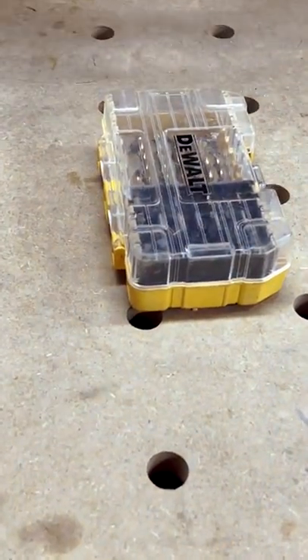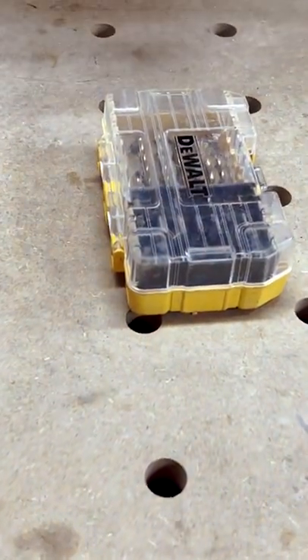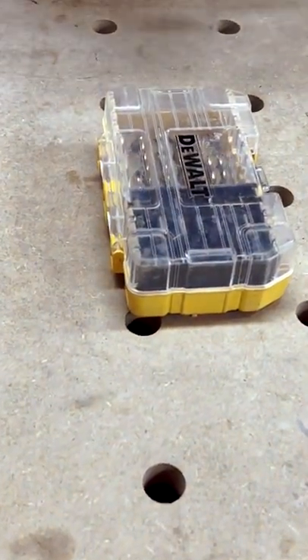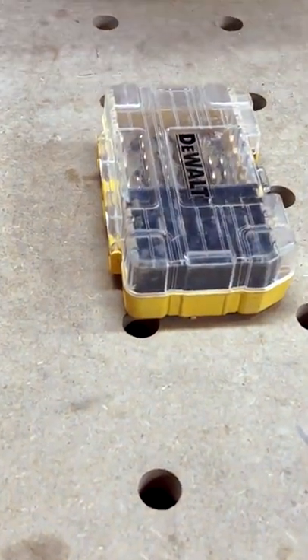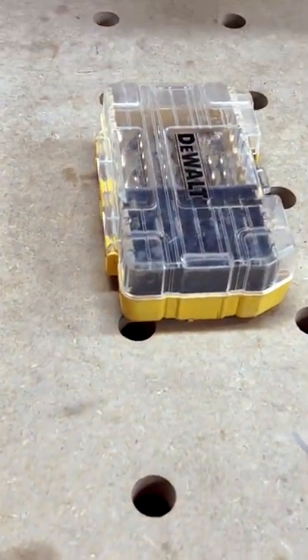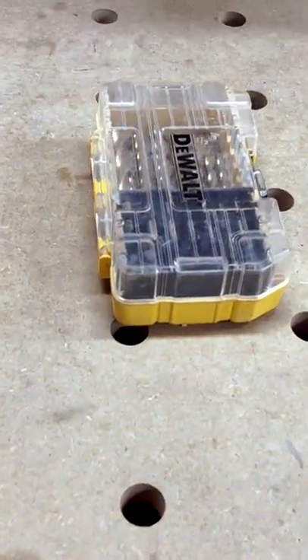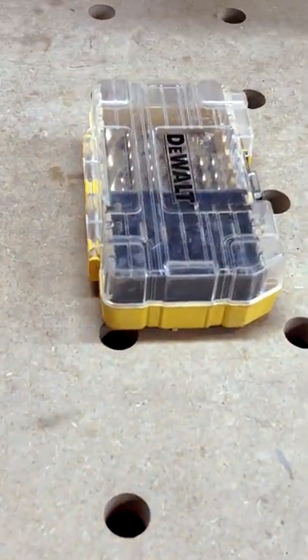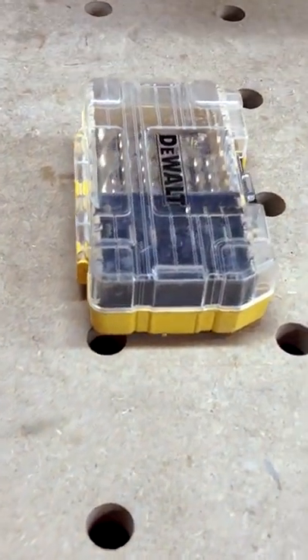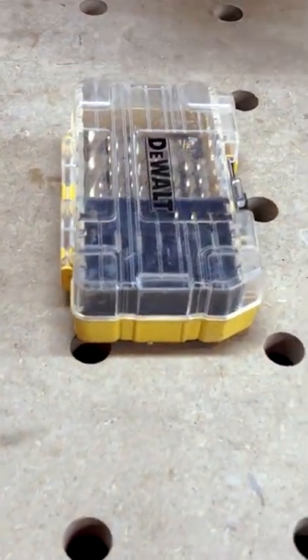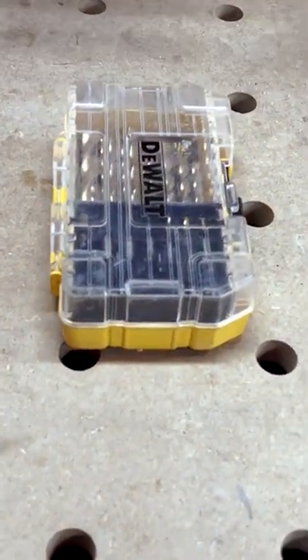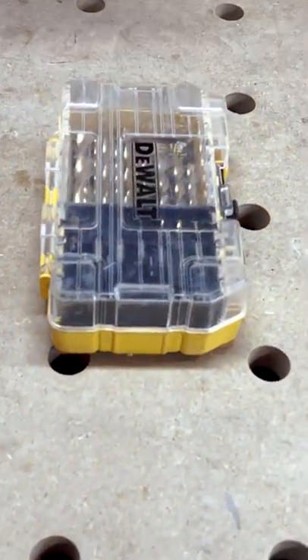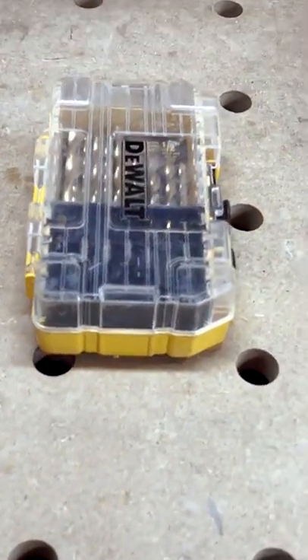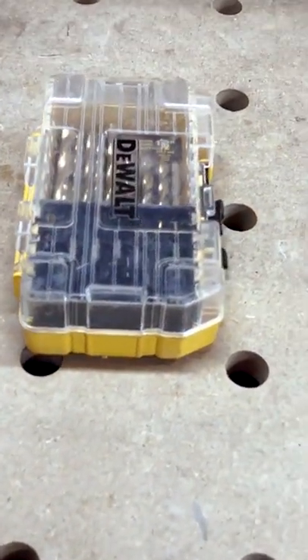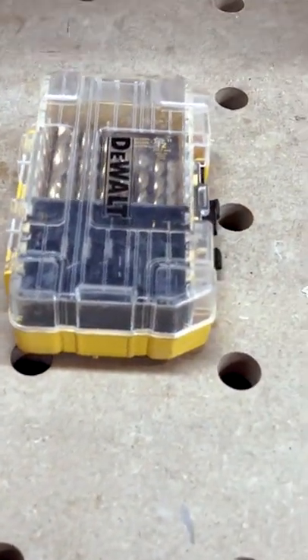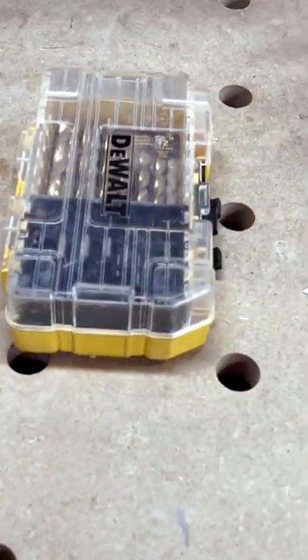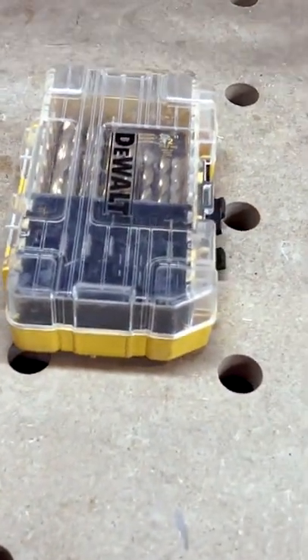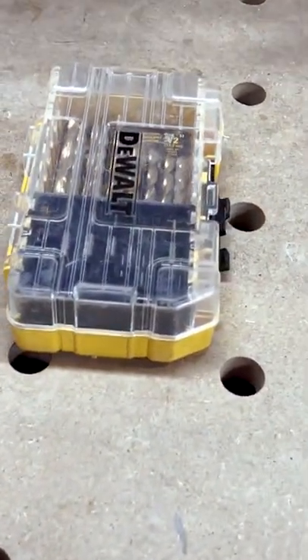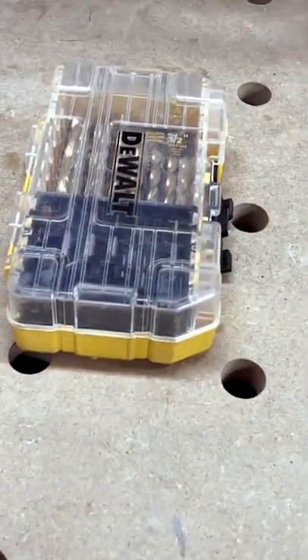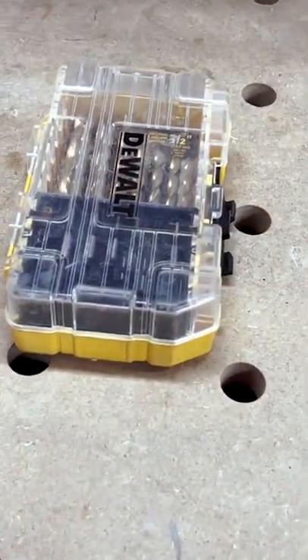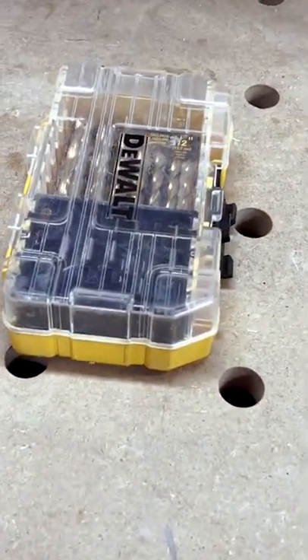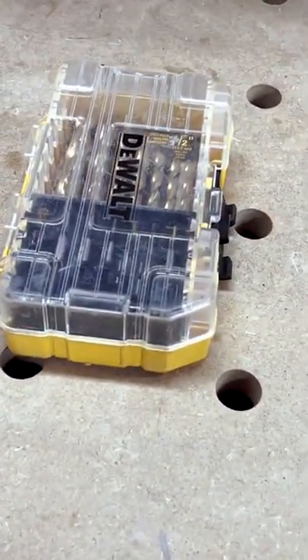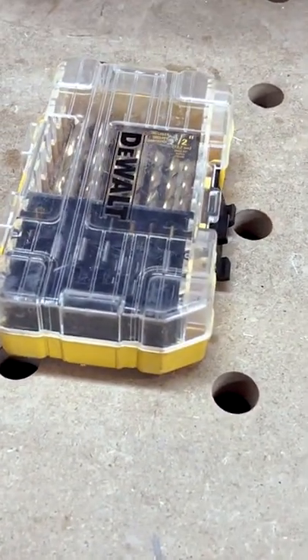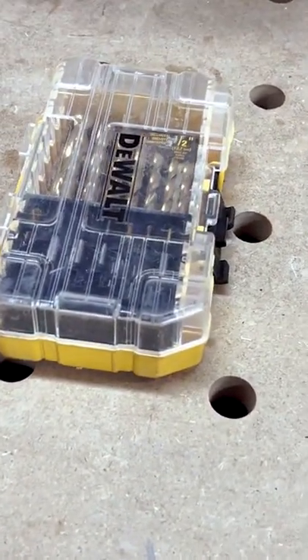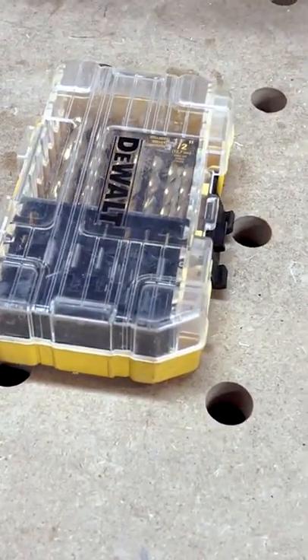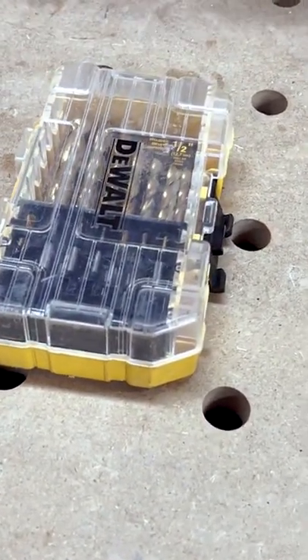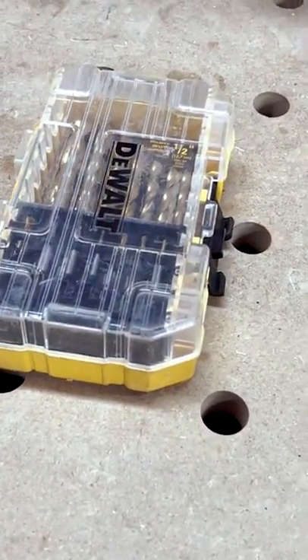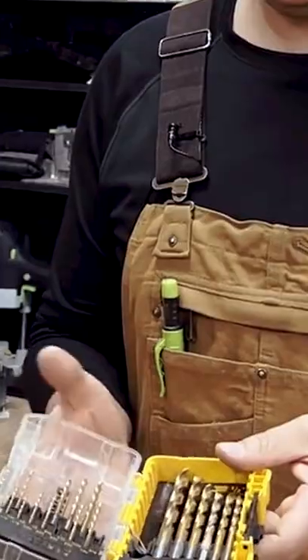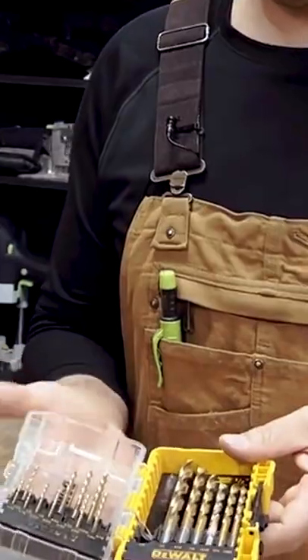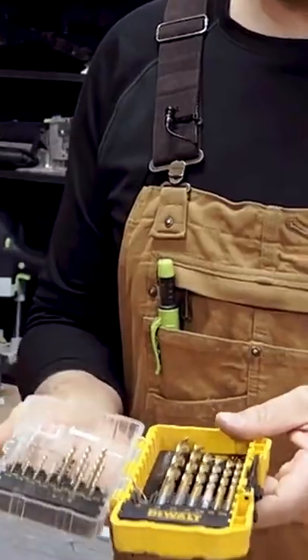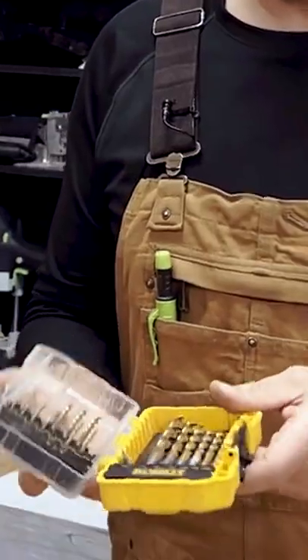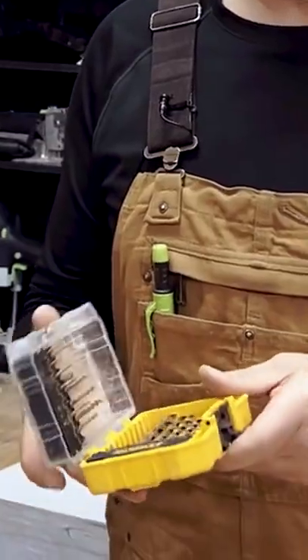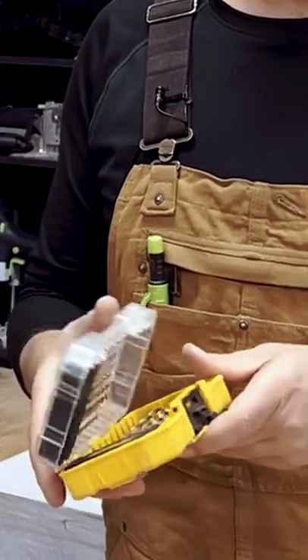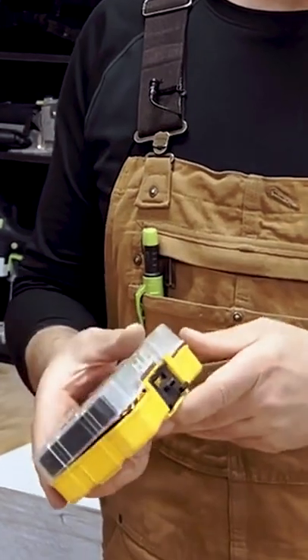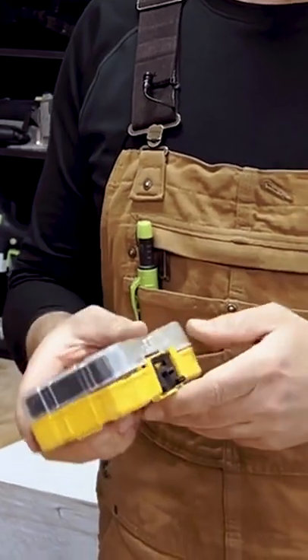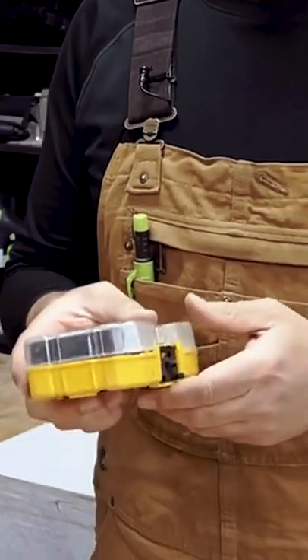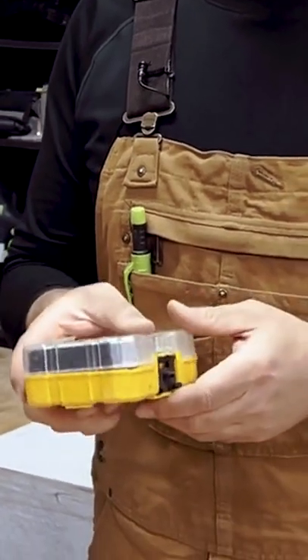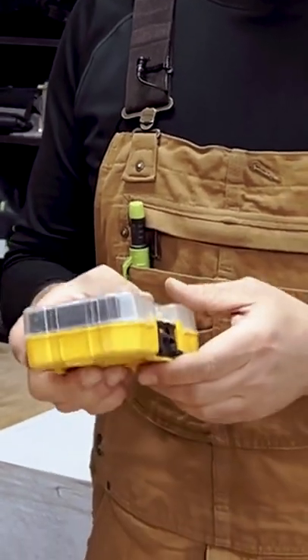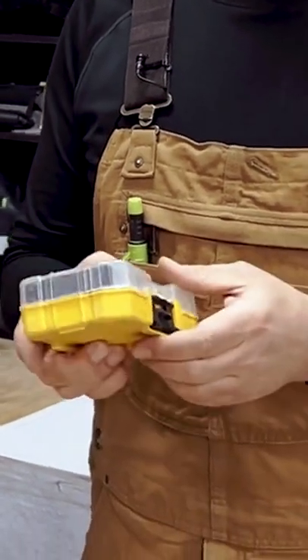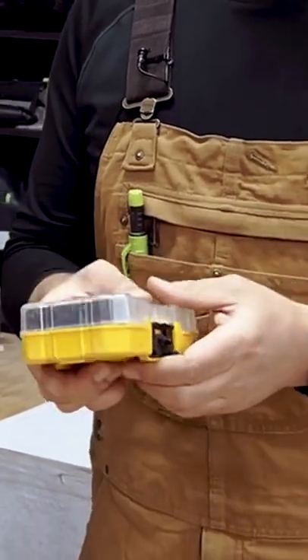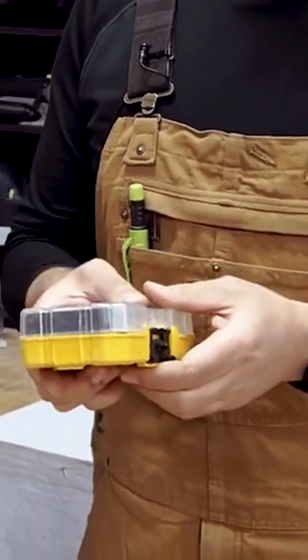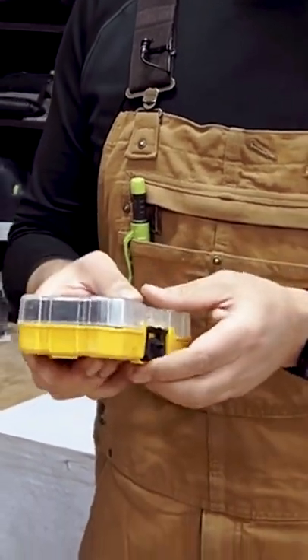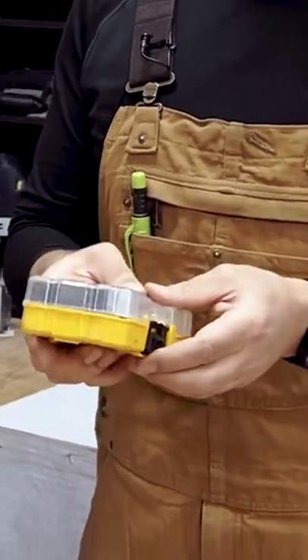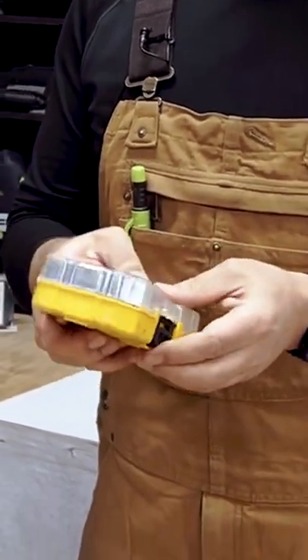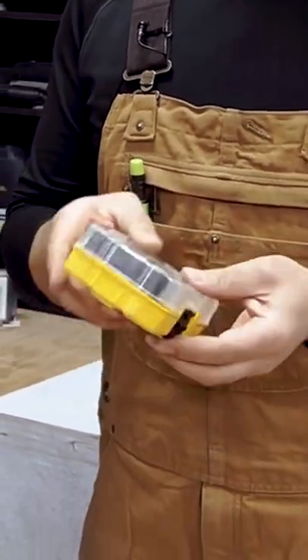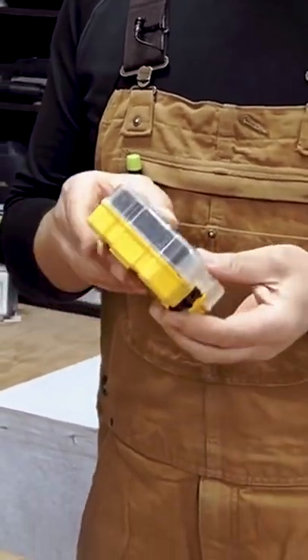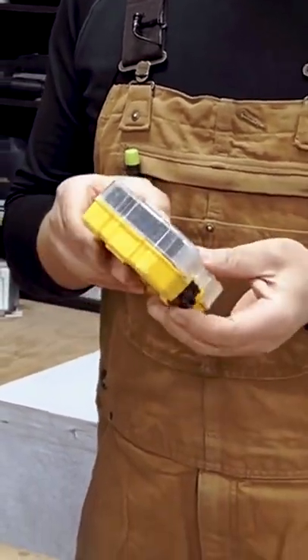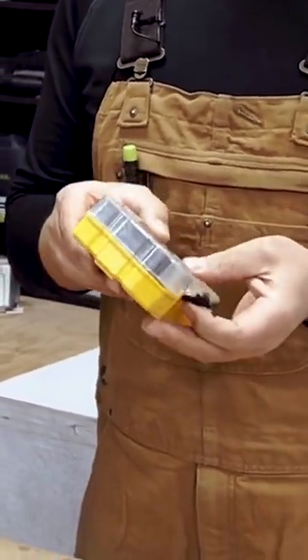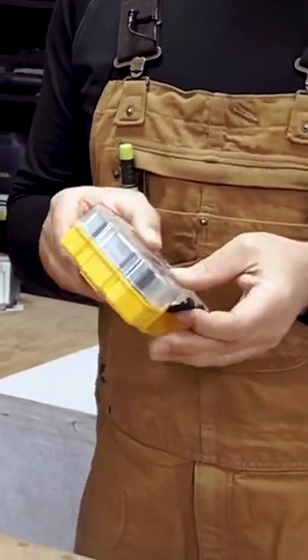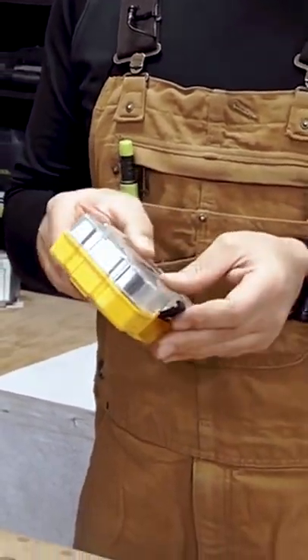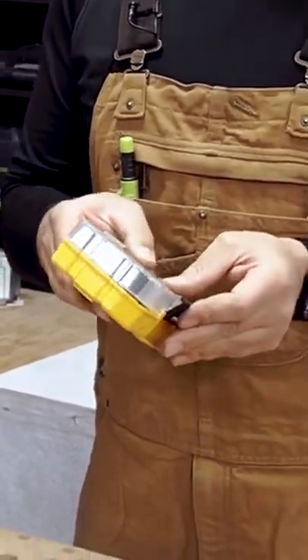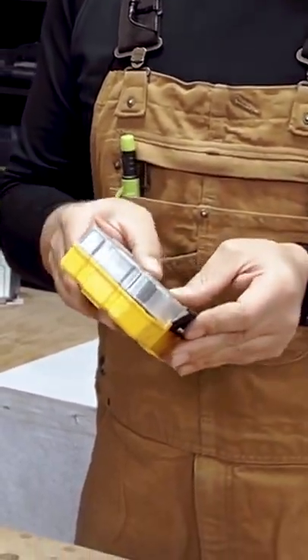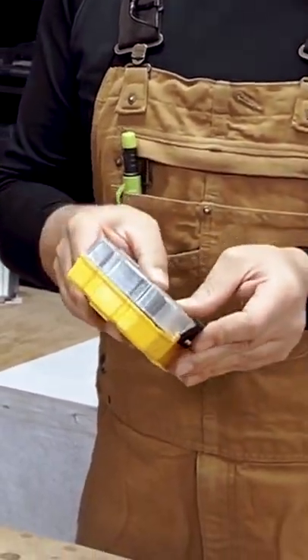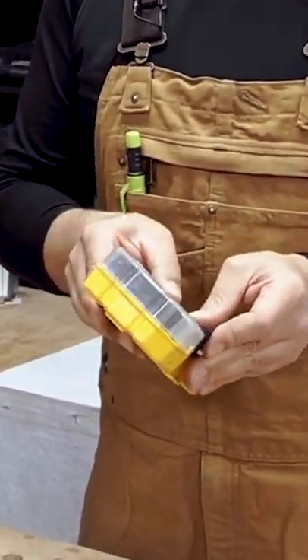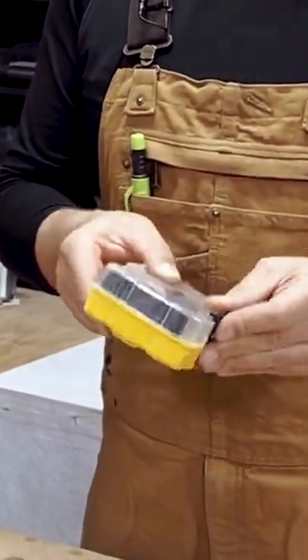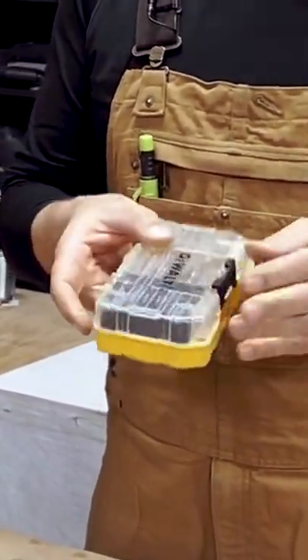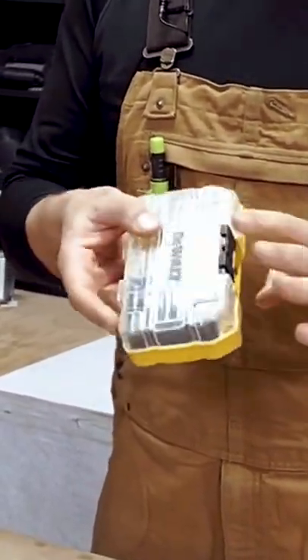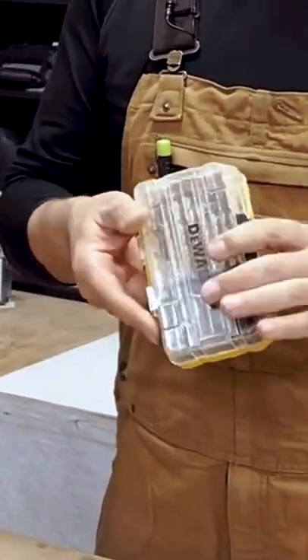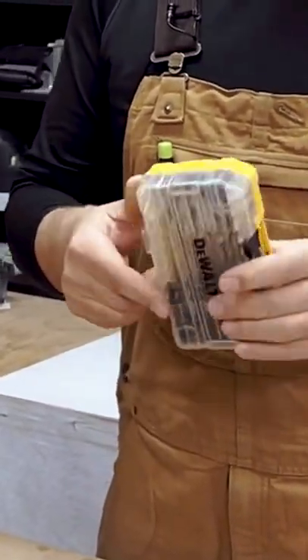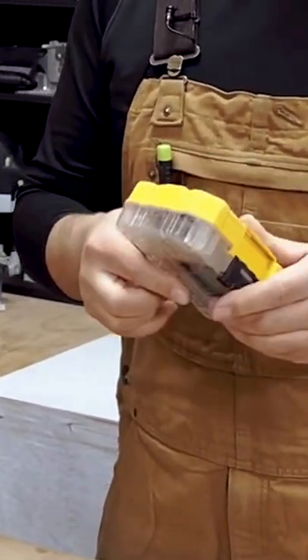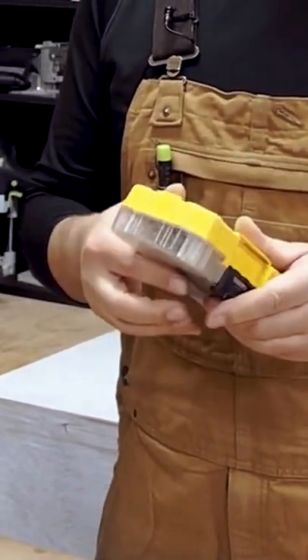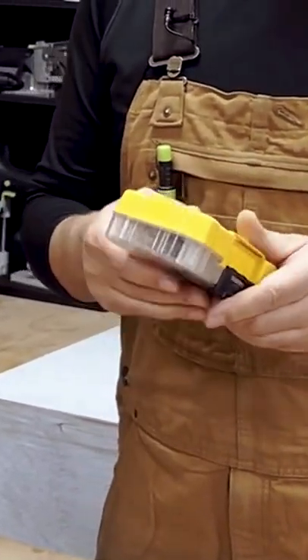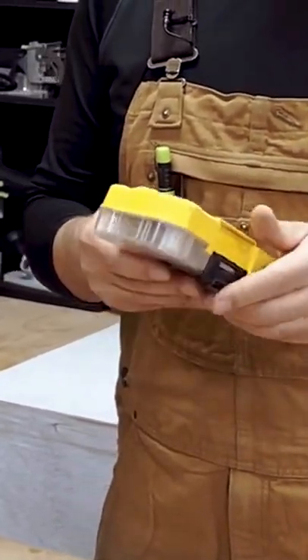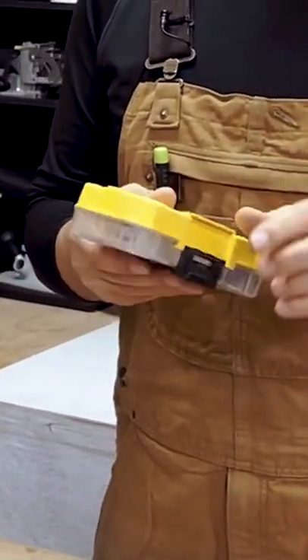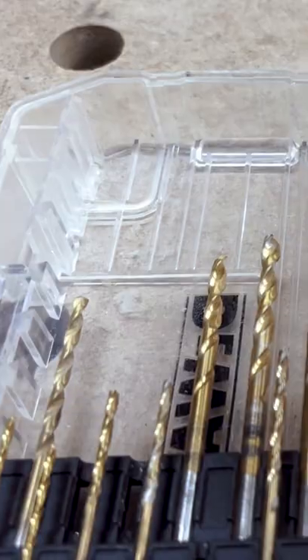When you have all these little tough cases, it's hard to know what you've got. So I love the little clear lids — just makes things really nice and handy.